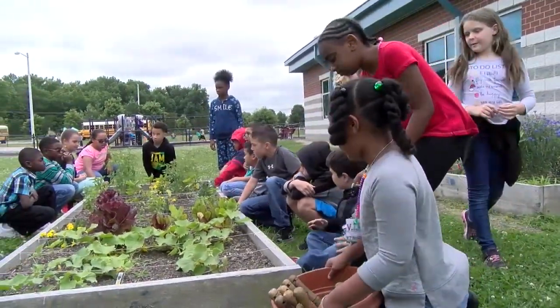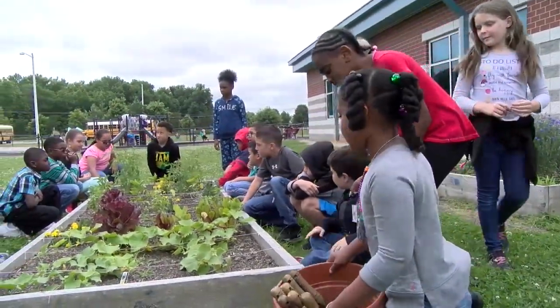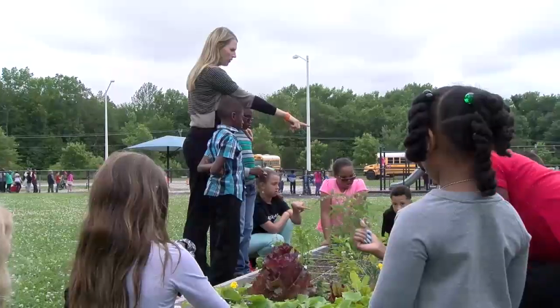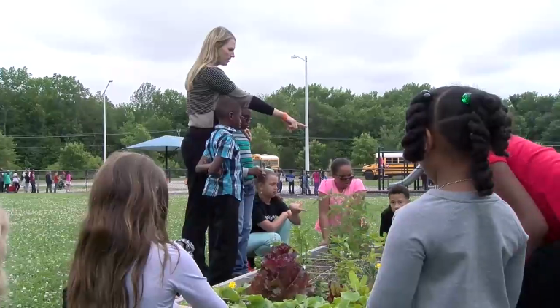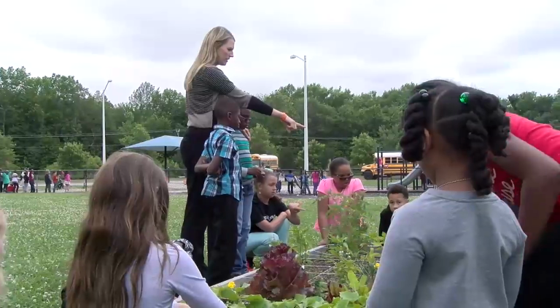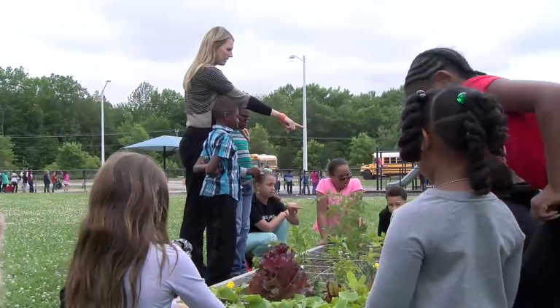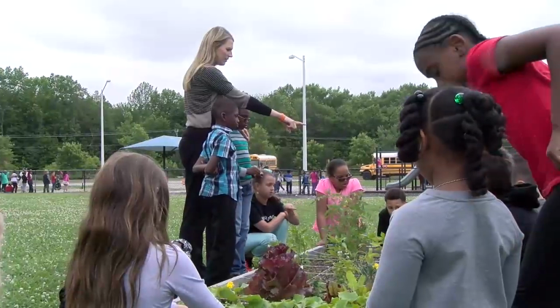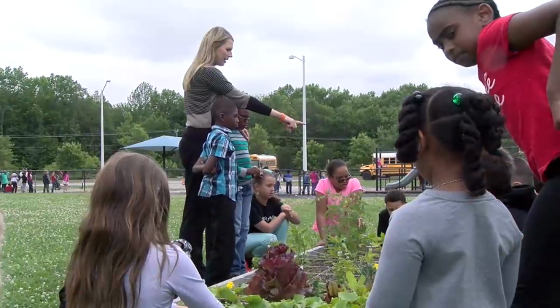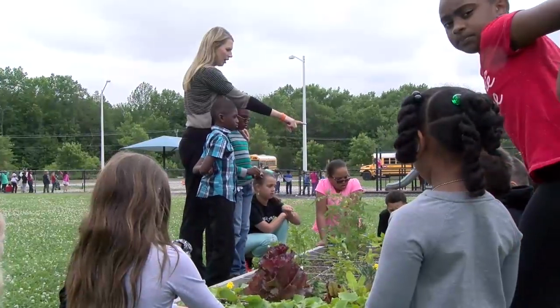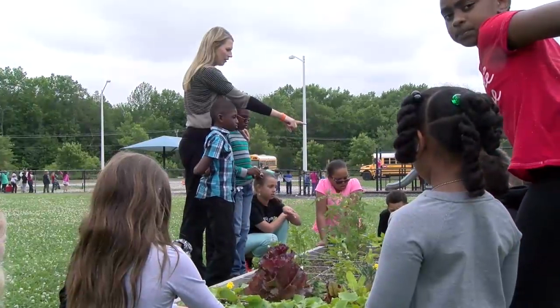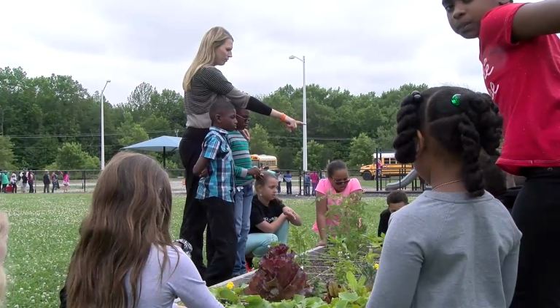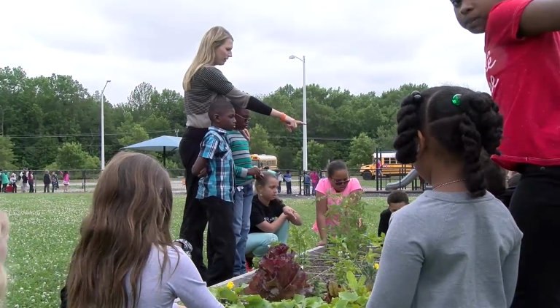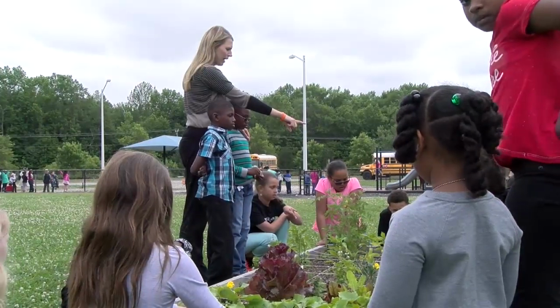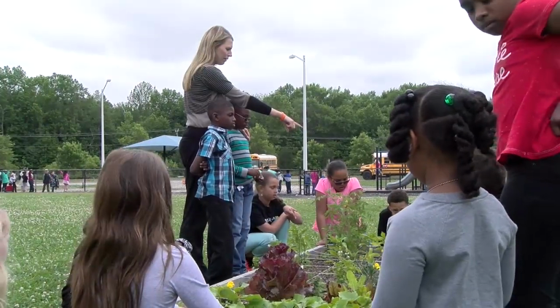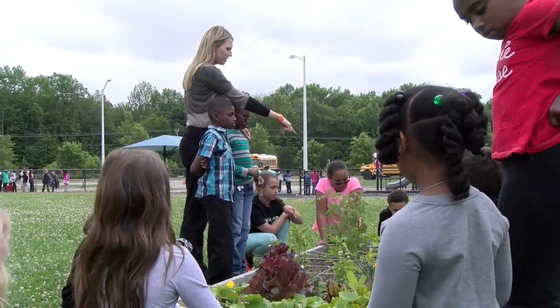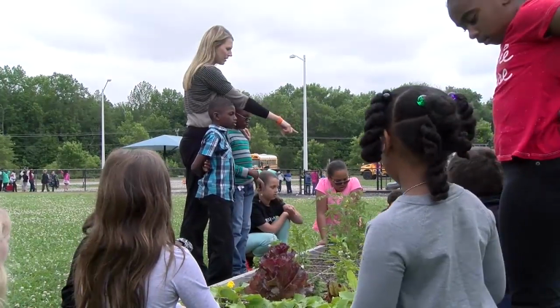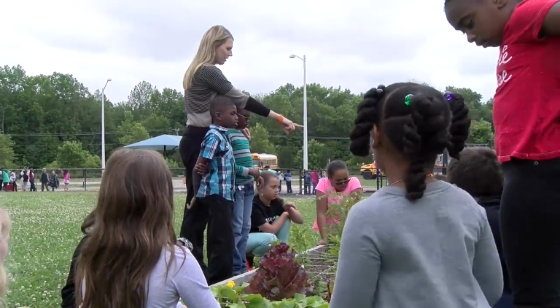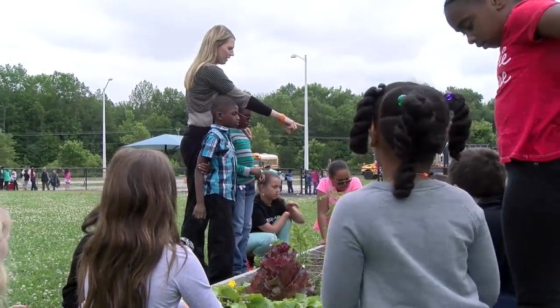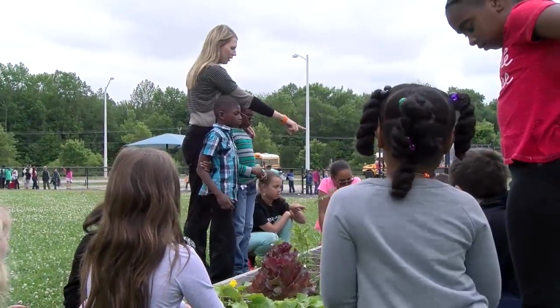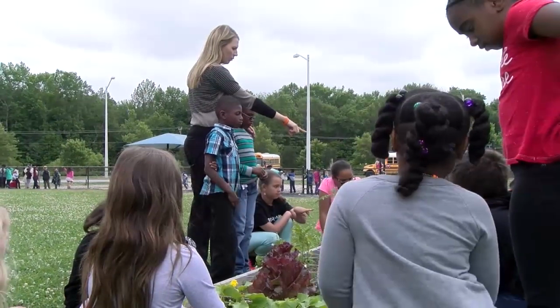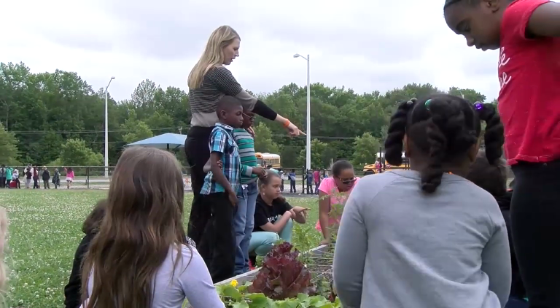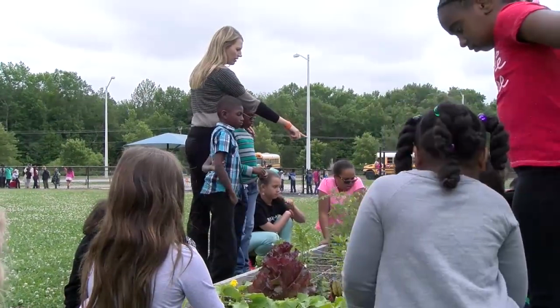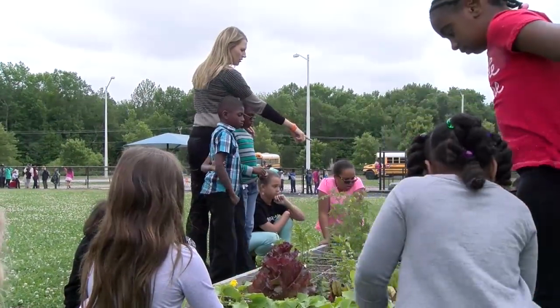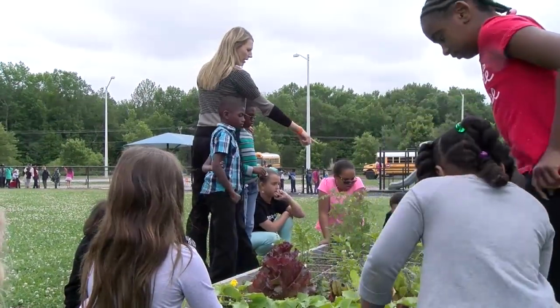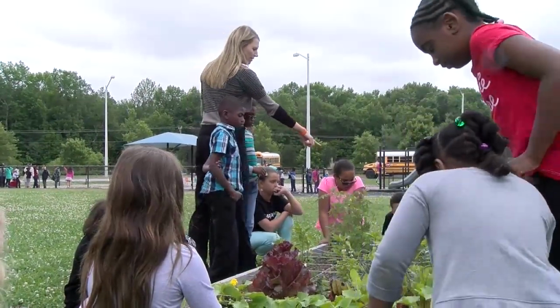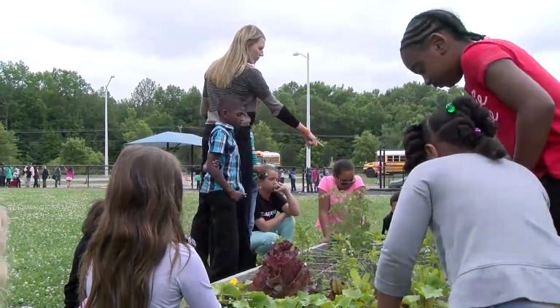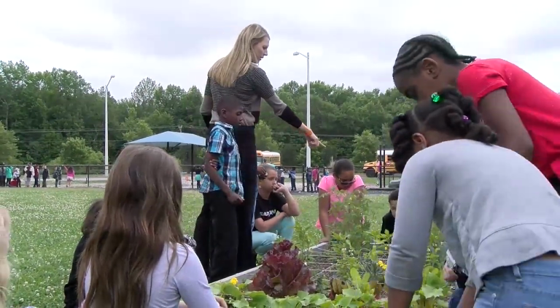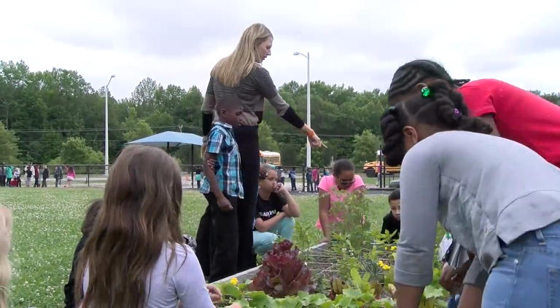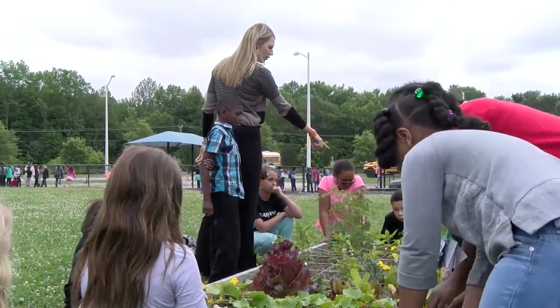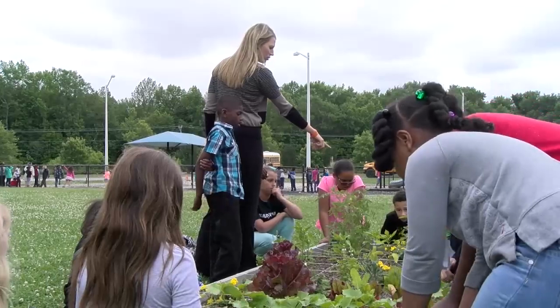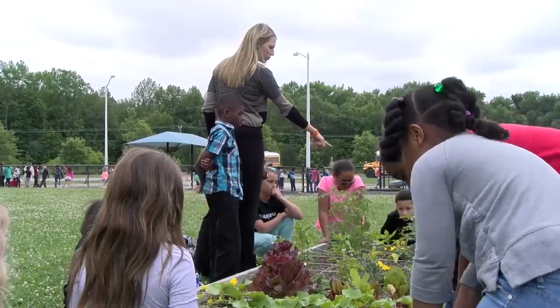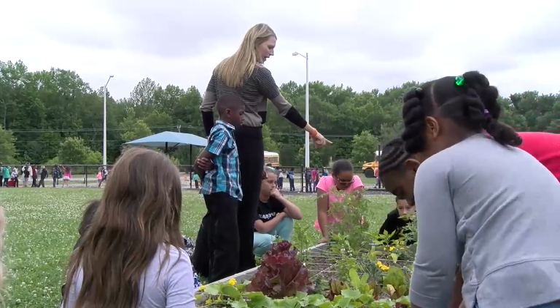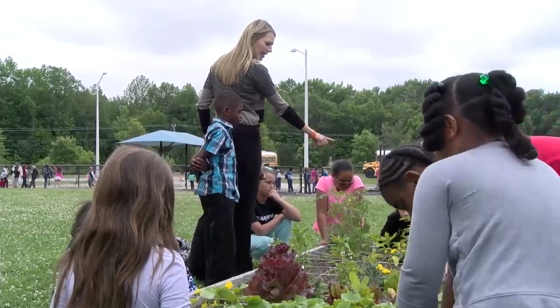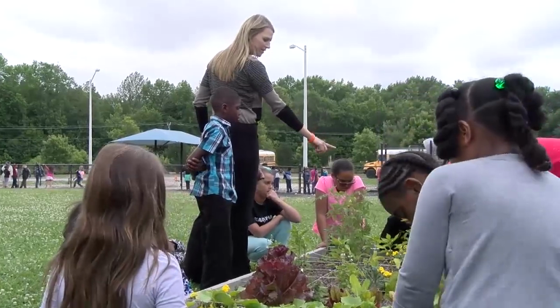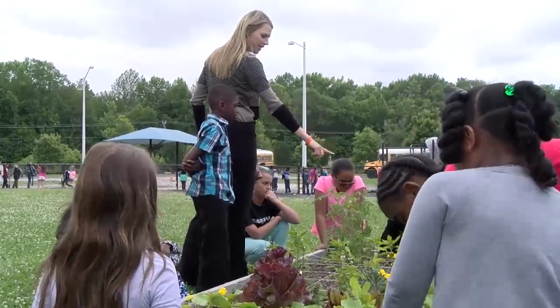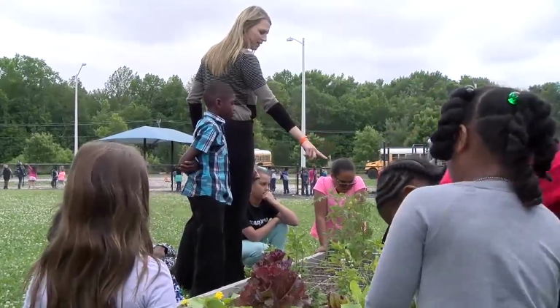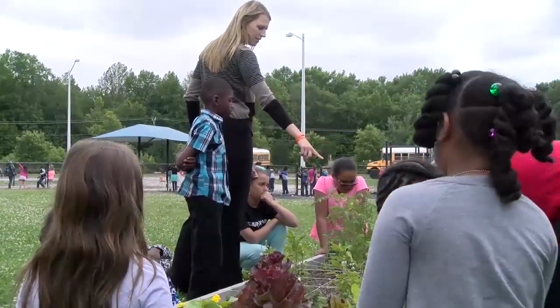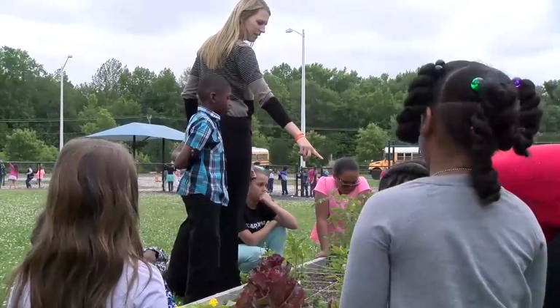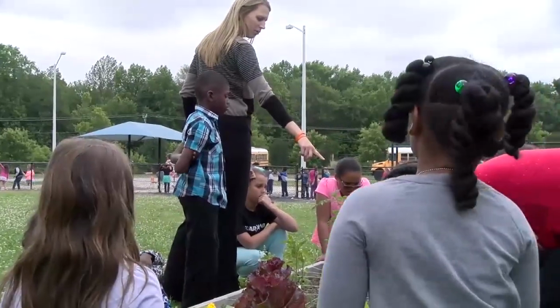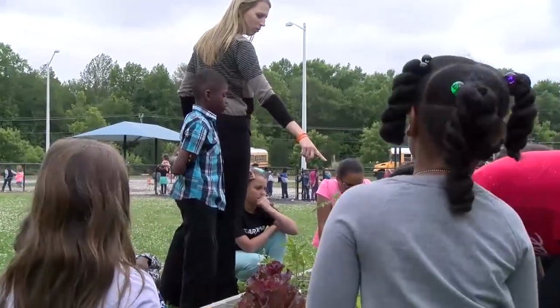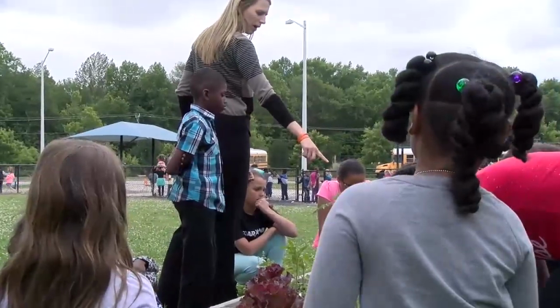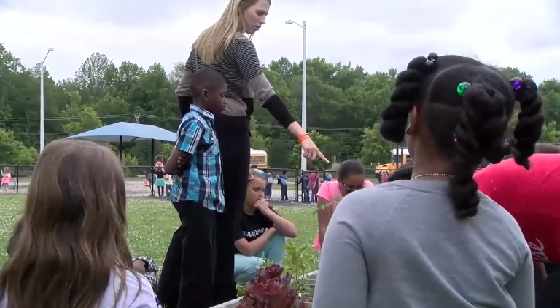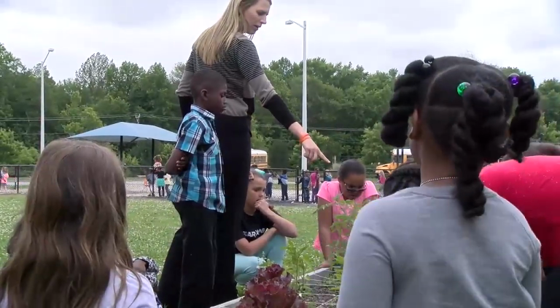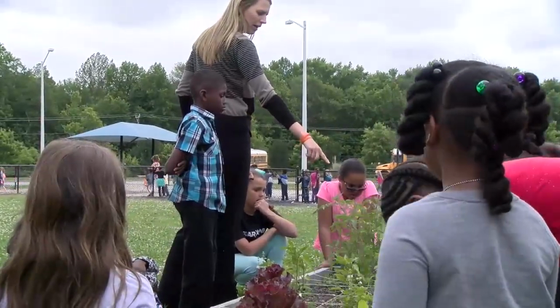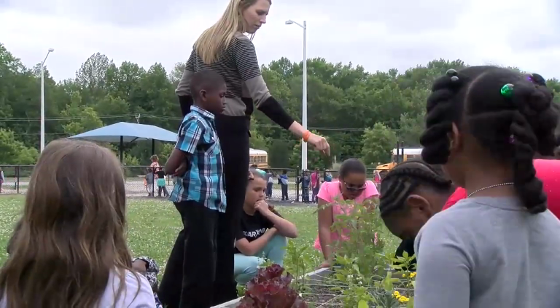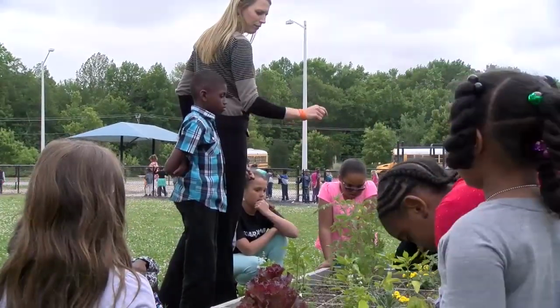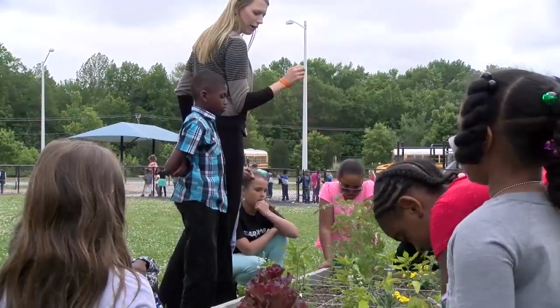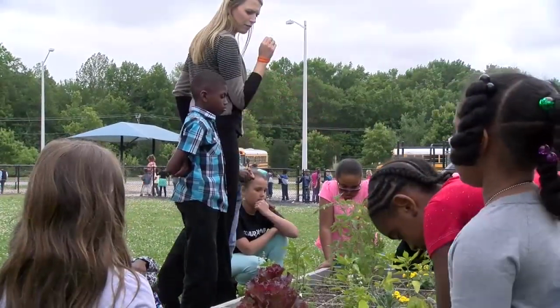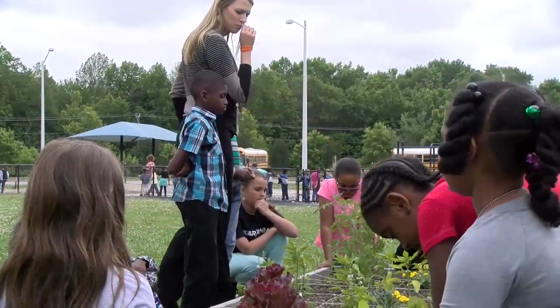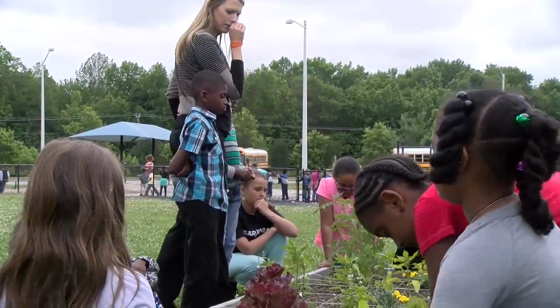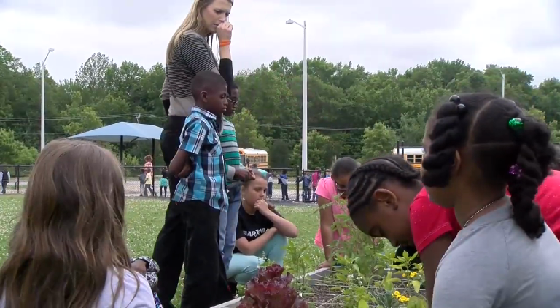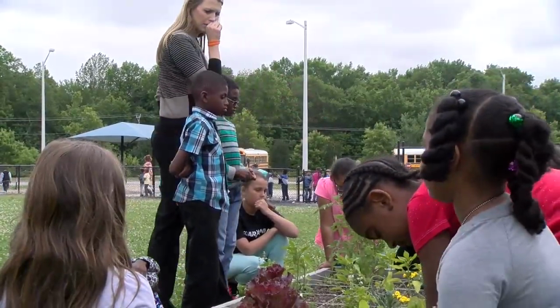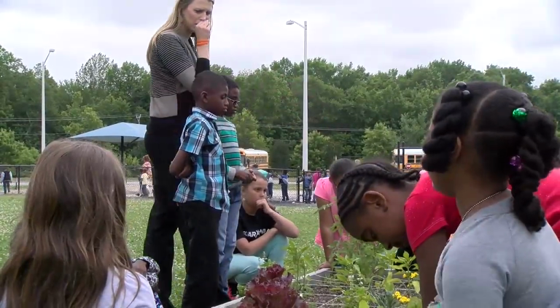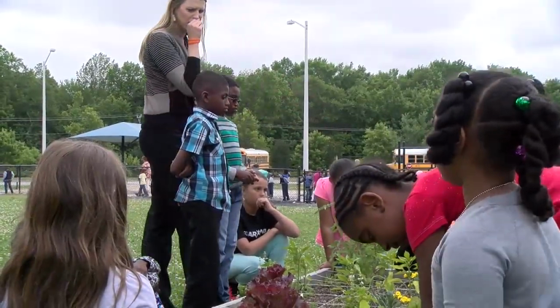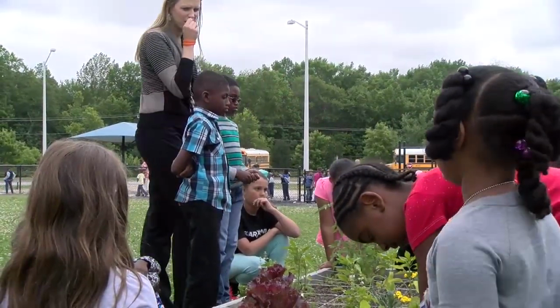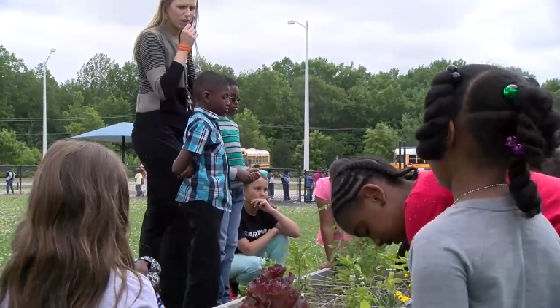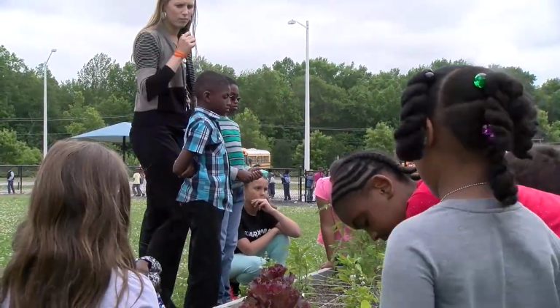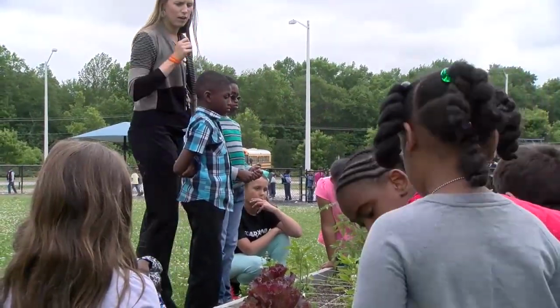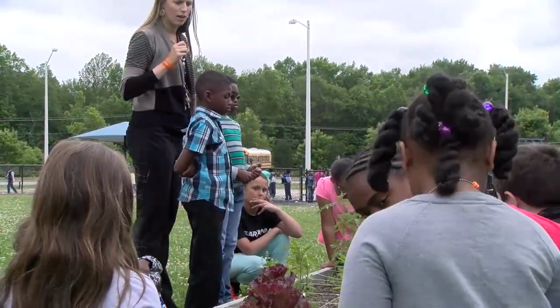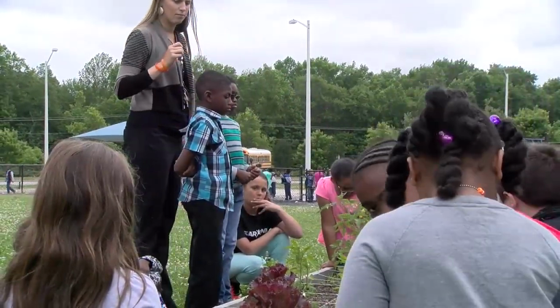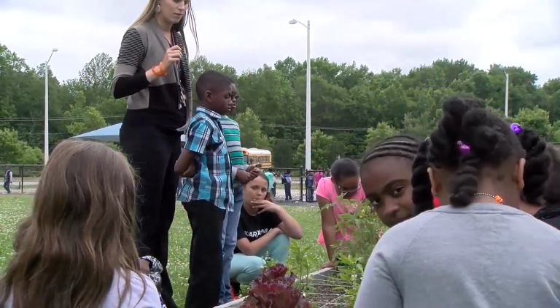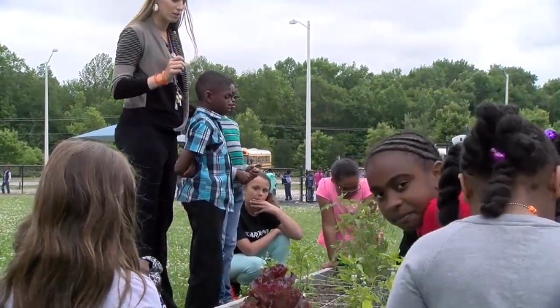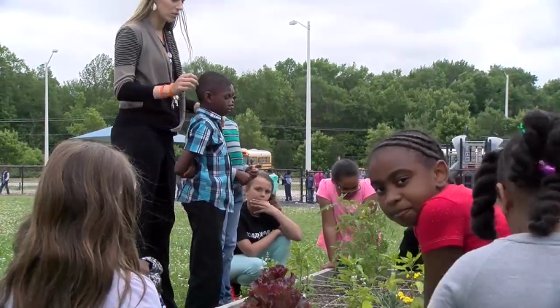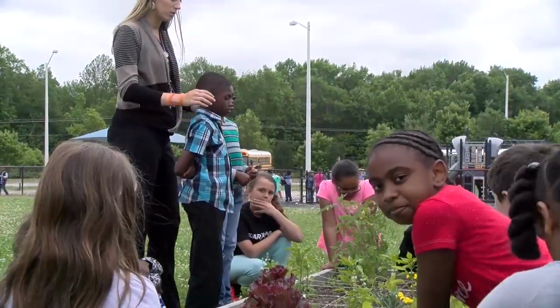We see that there are flowers on there. We also have the marigolds. Ryan, tell us again, why do we have flowers mixed in with our vegetables?